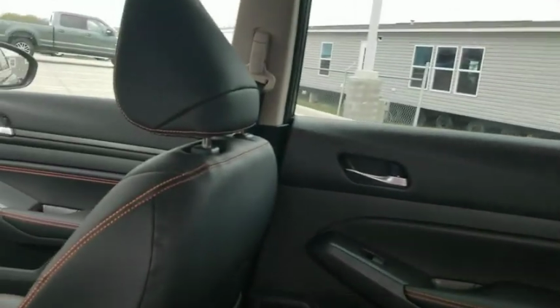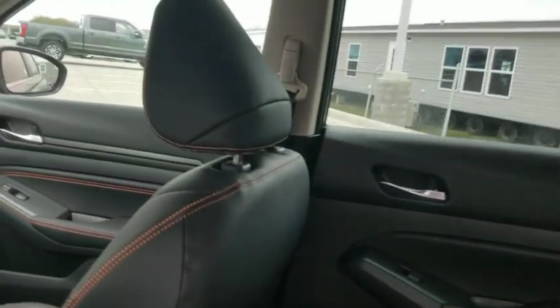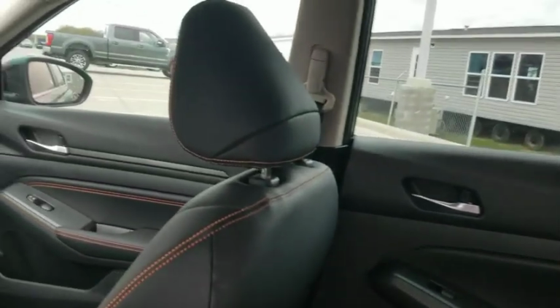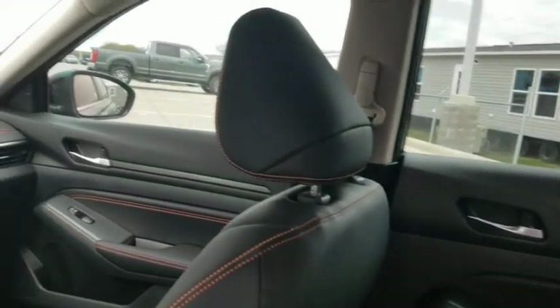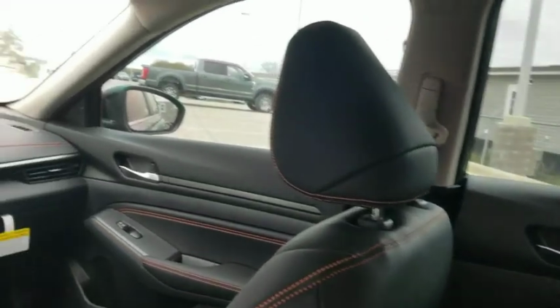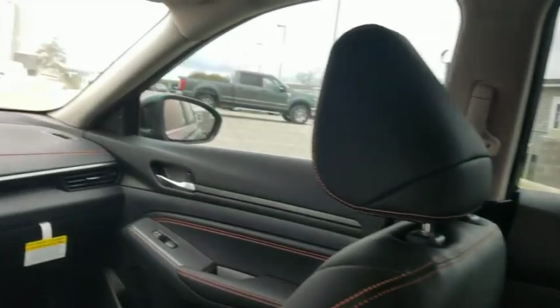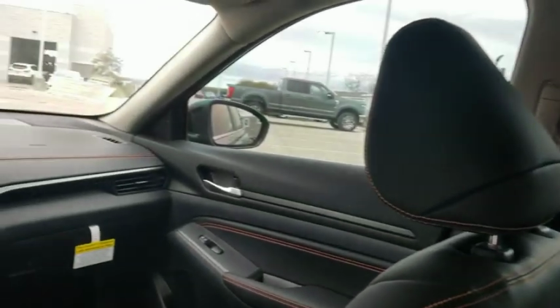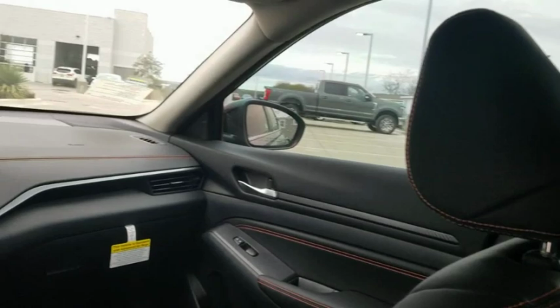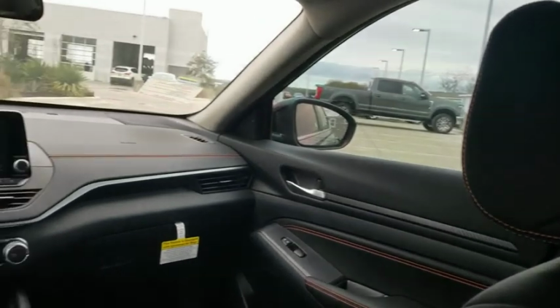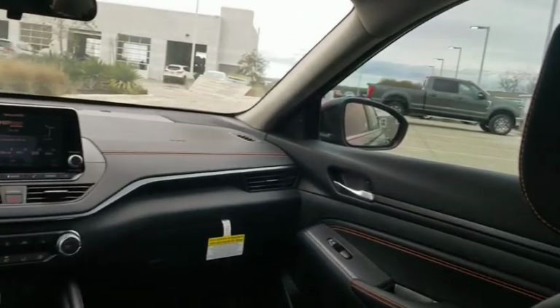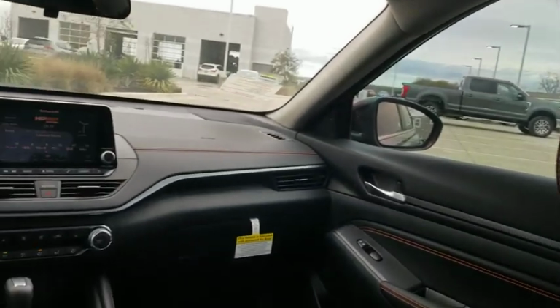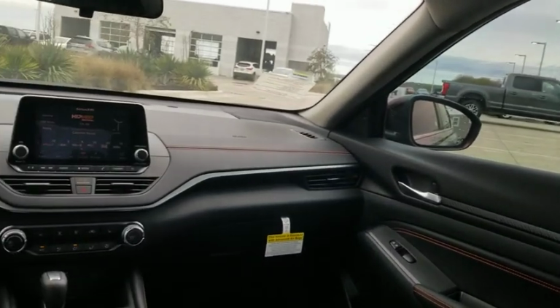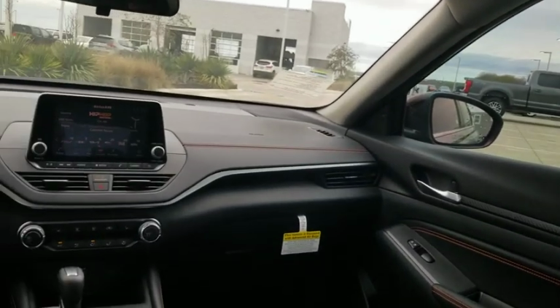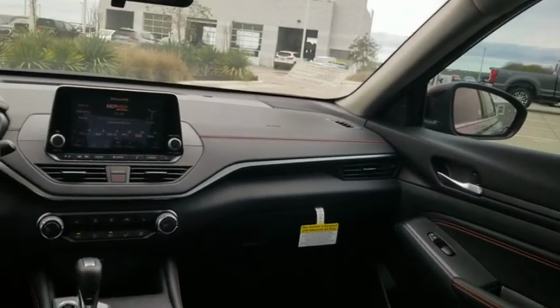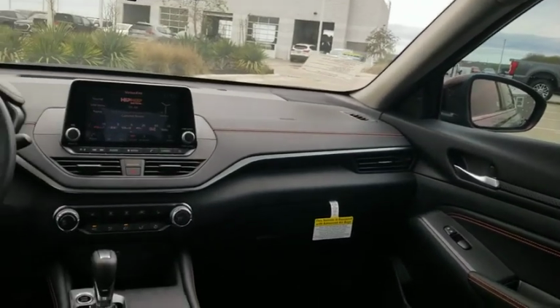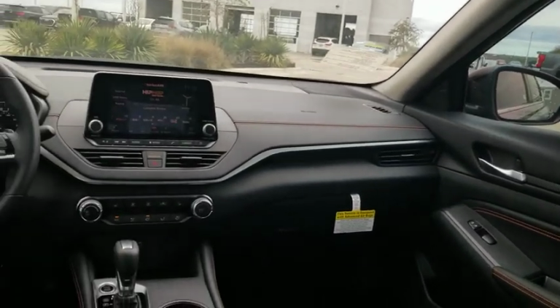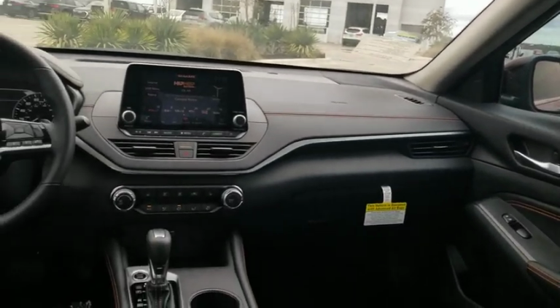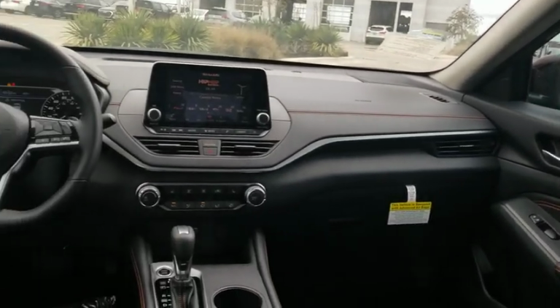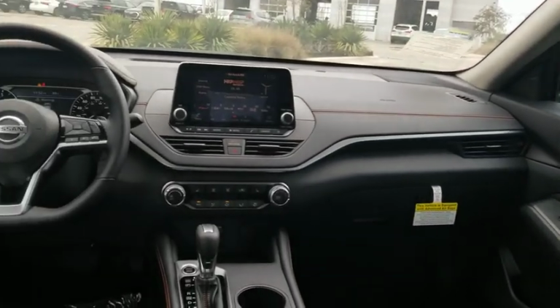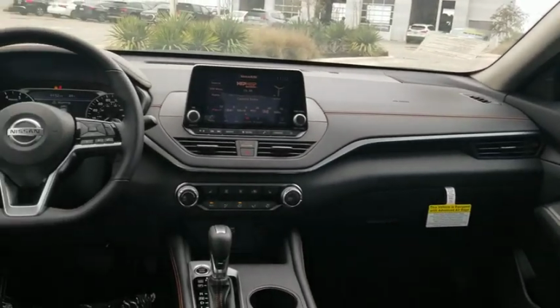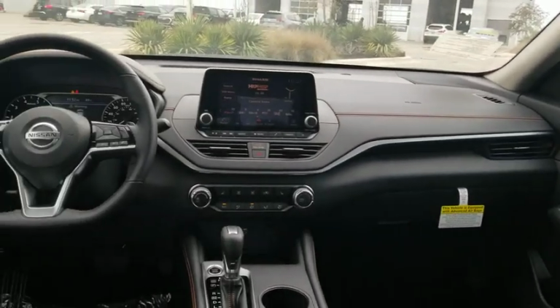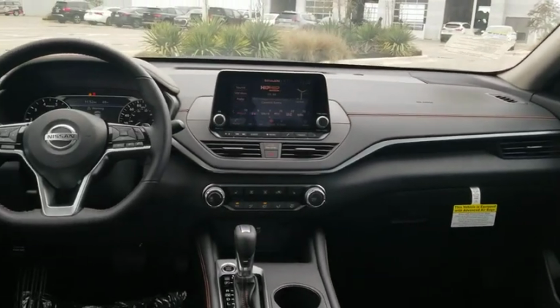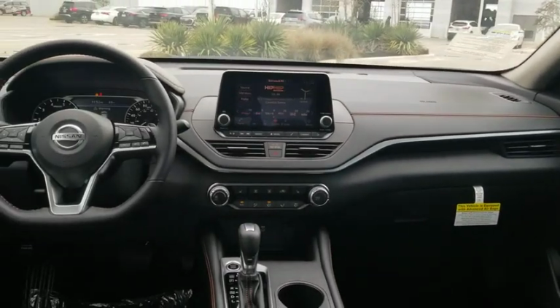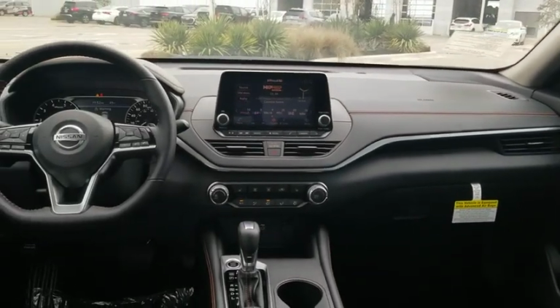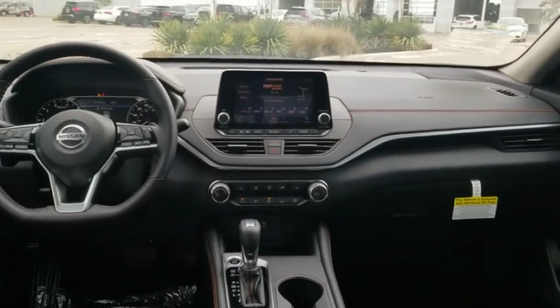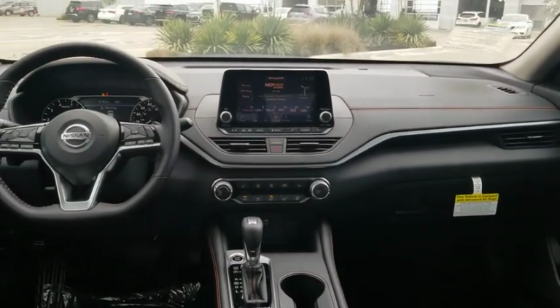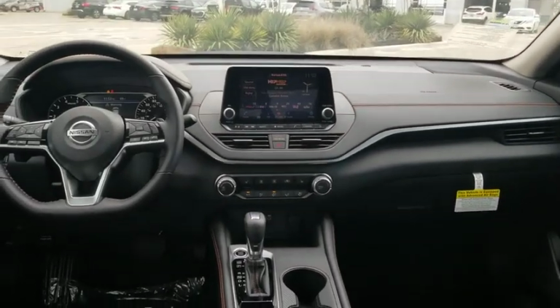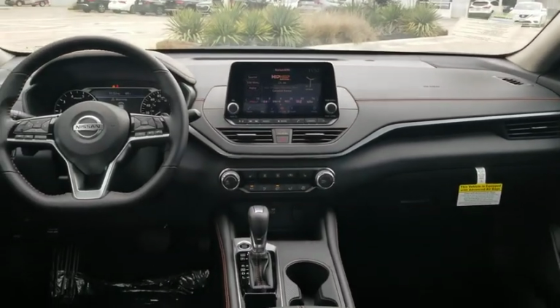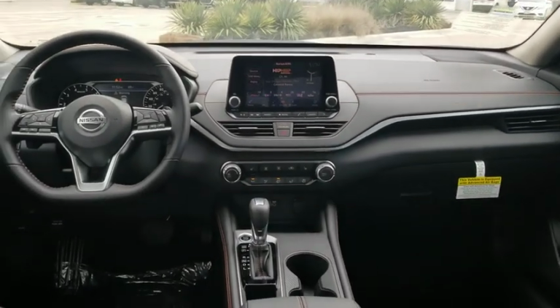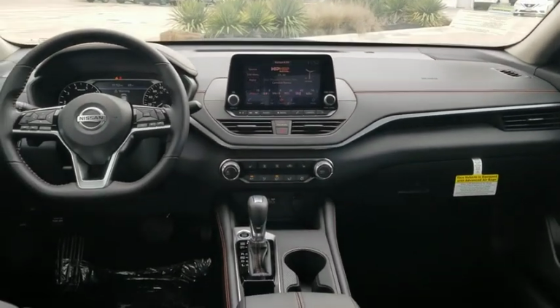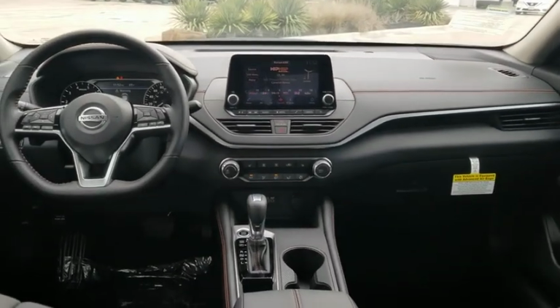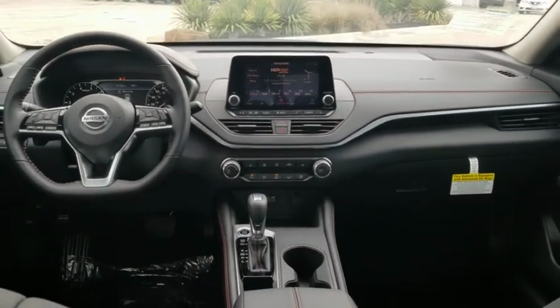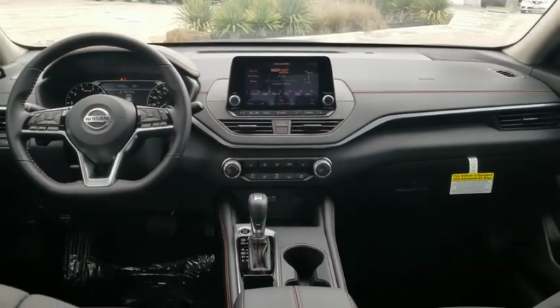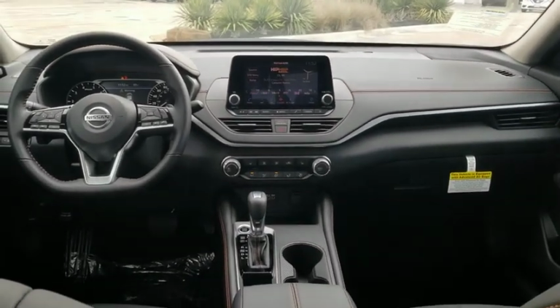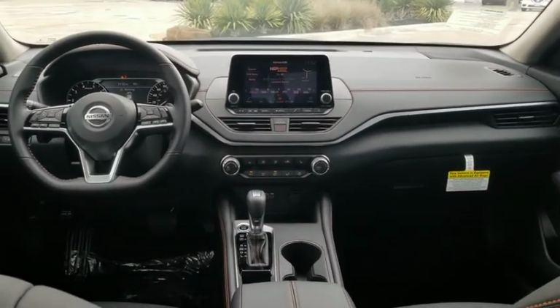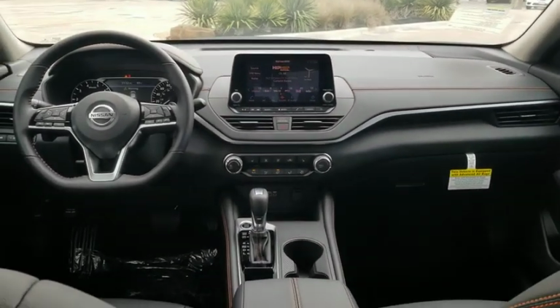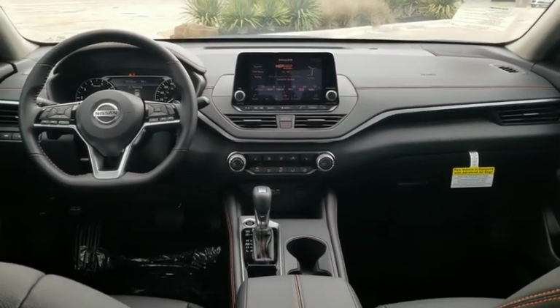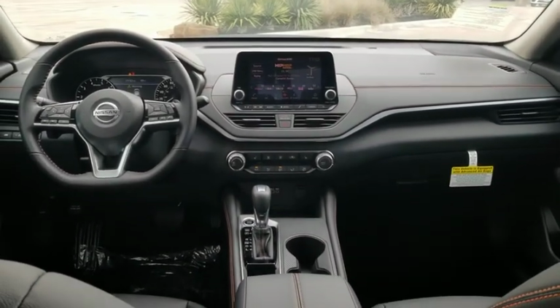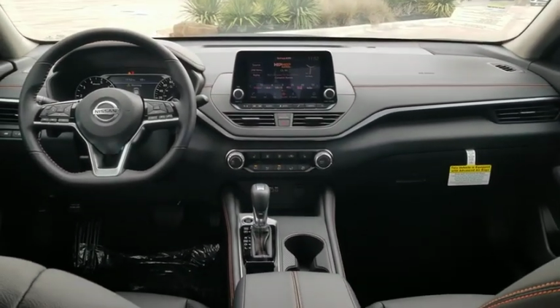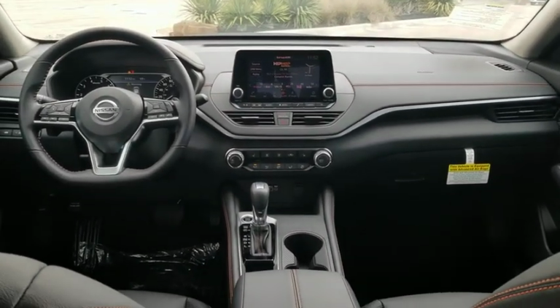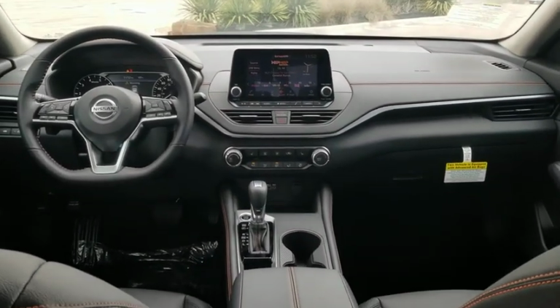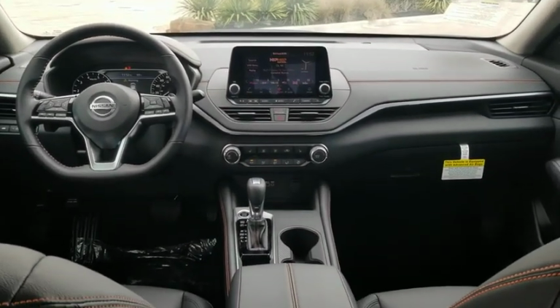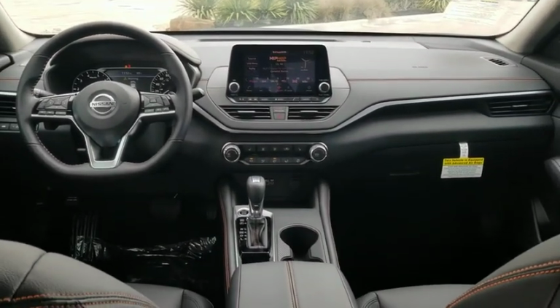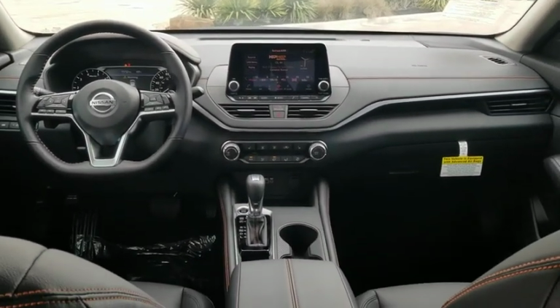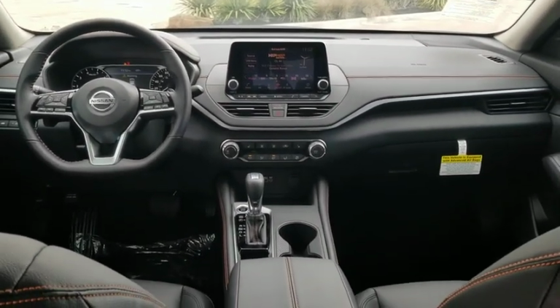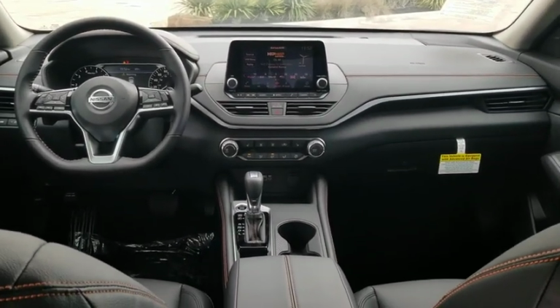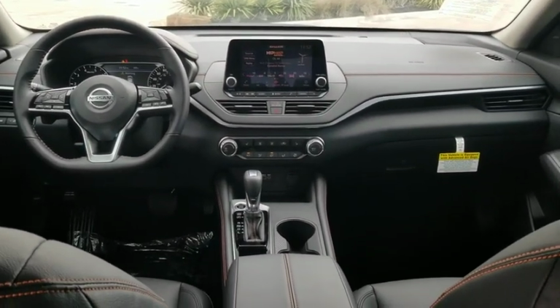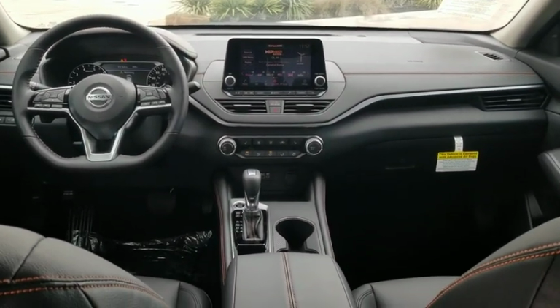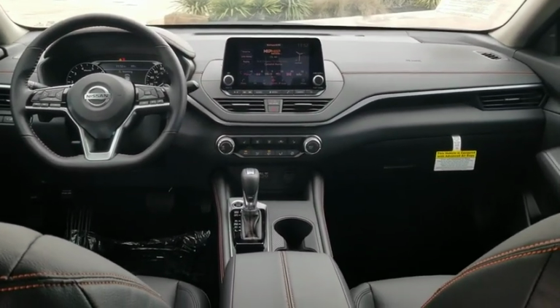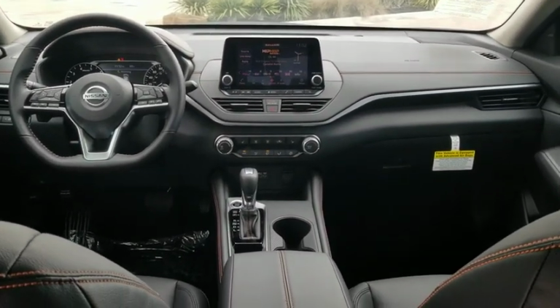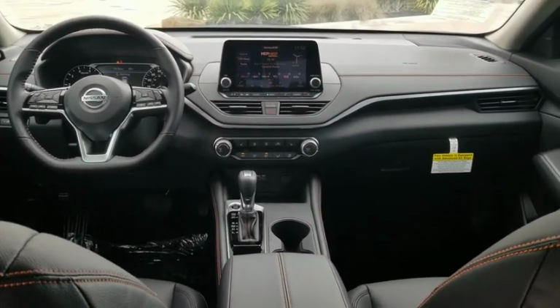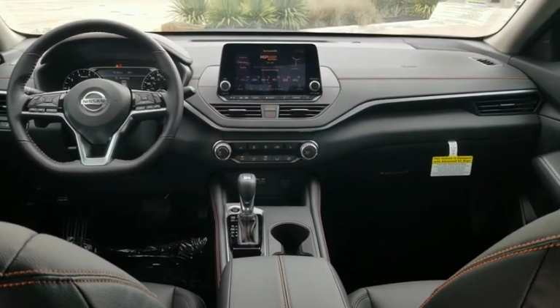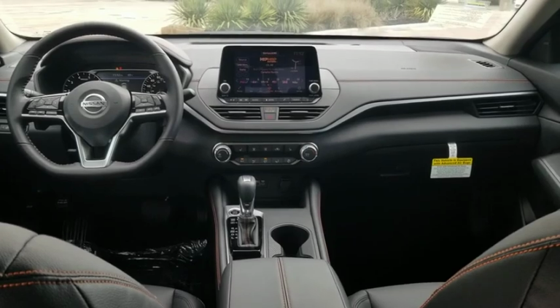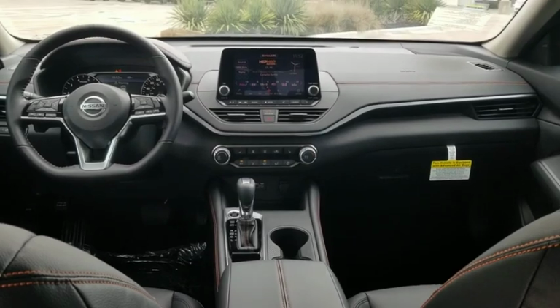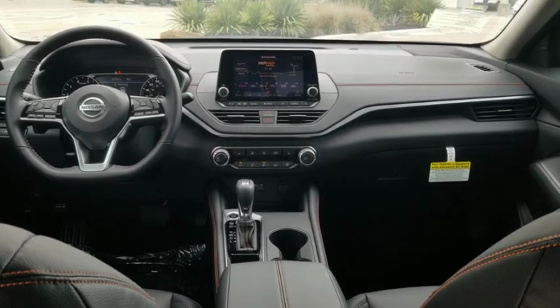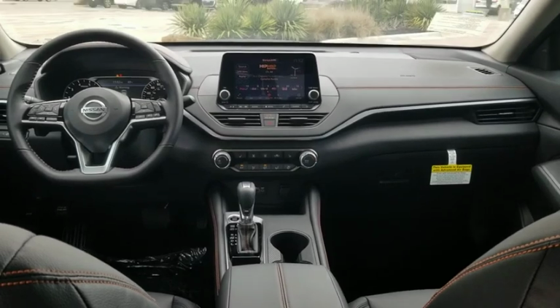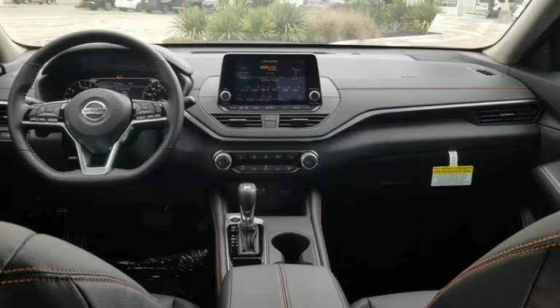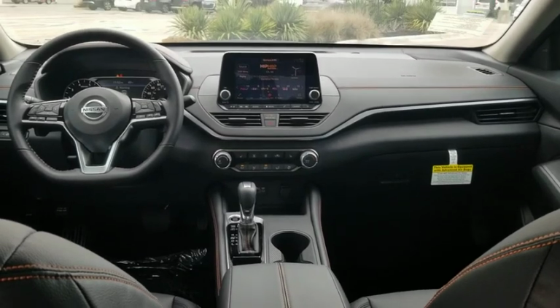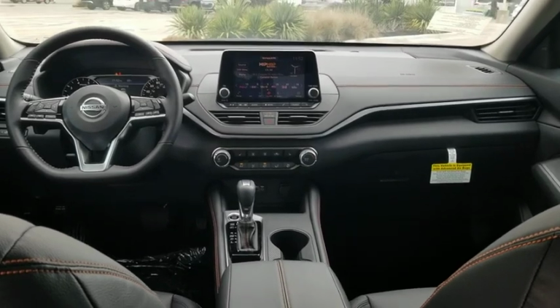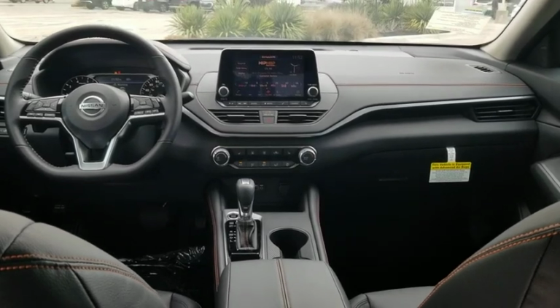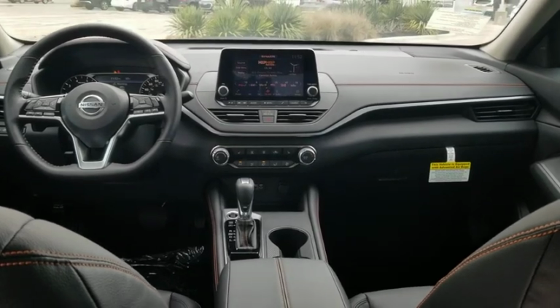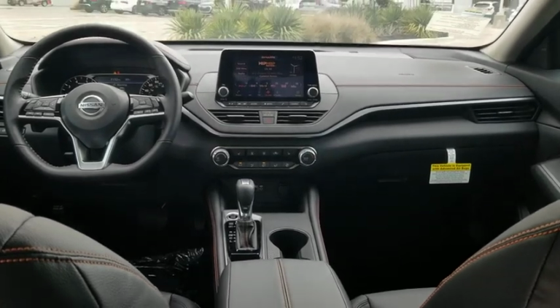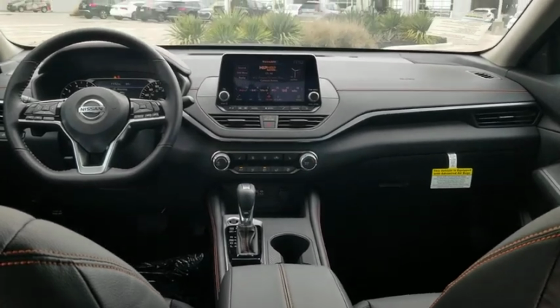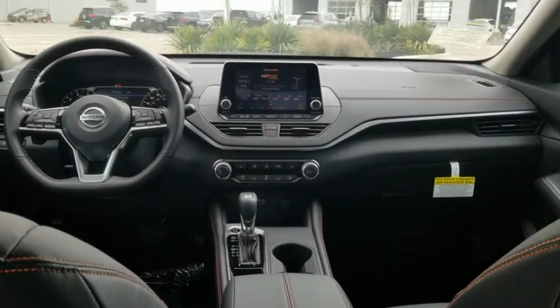Panic alarm, brake assist, power moonroof, tachometer, remote keyless entry, front reading lamp, driver vanity mirror.